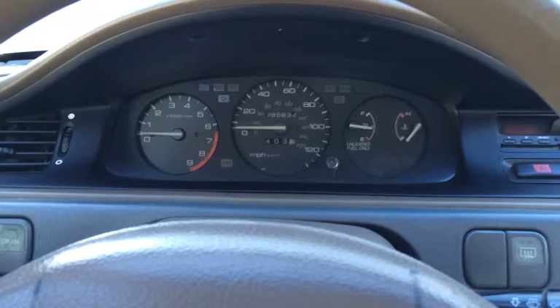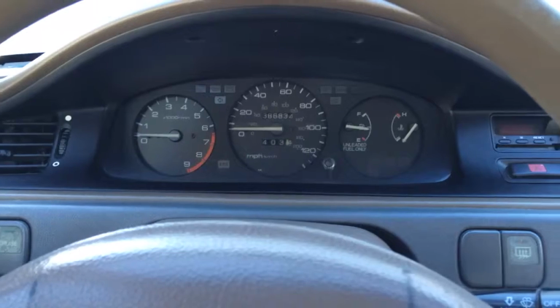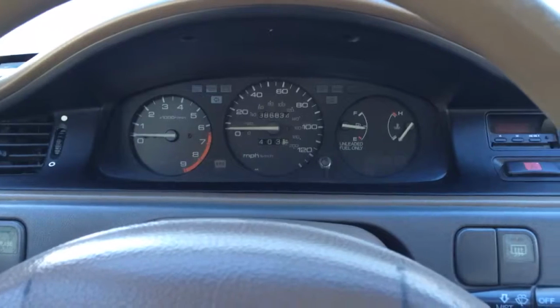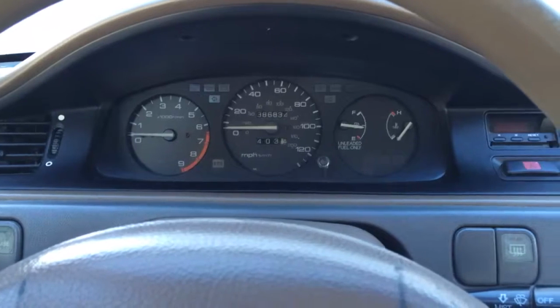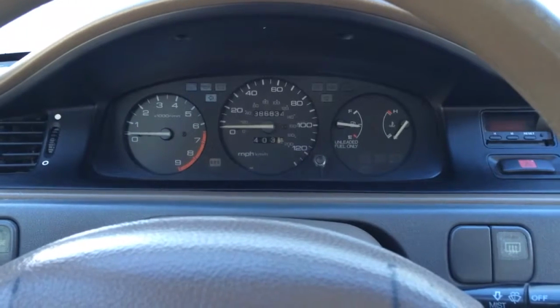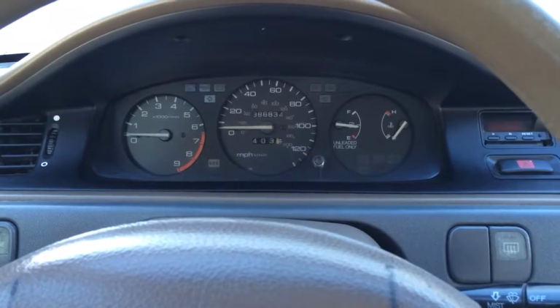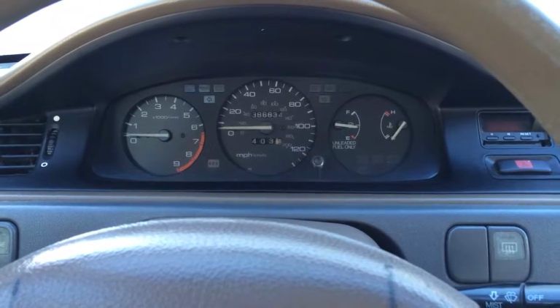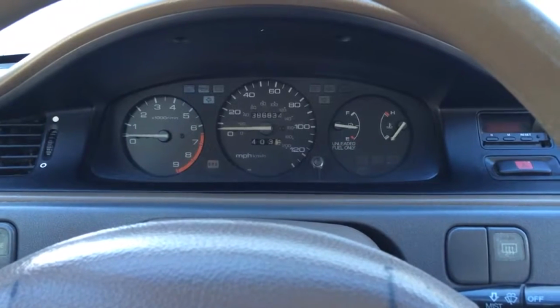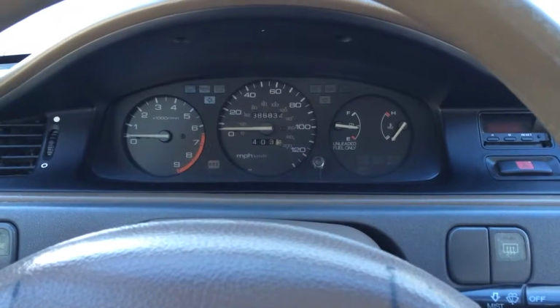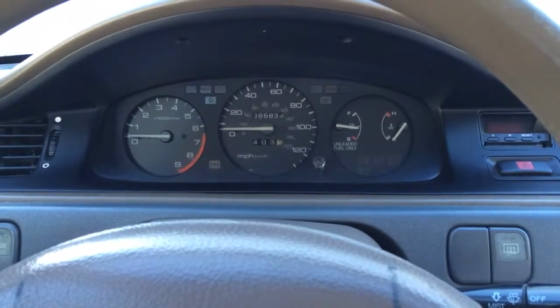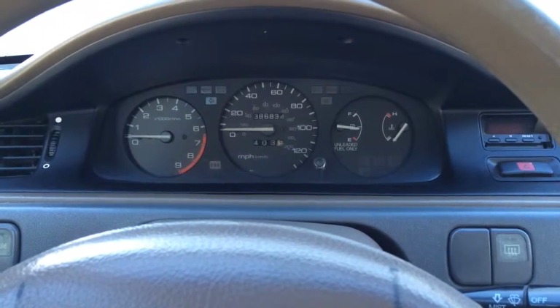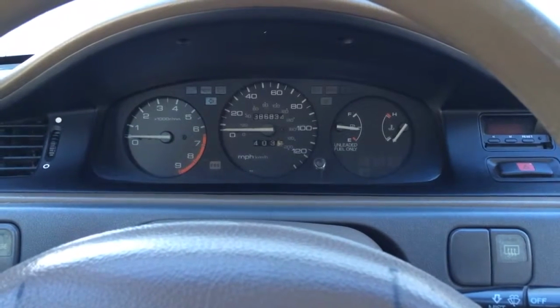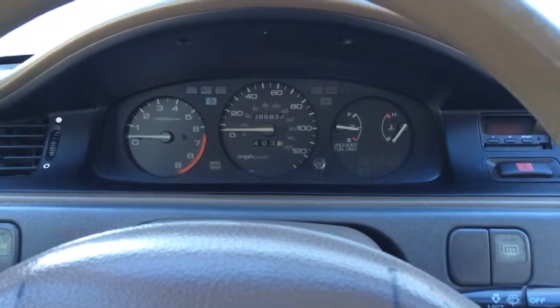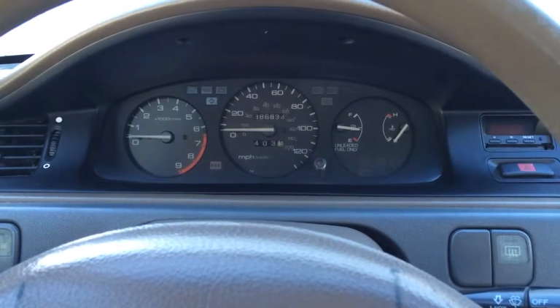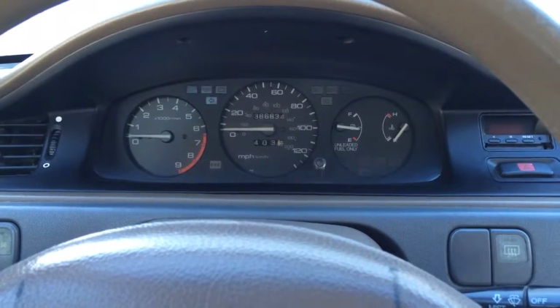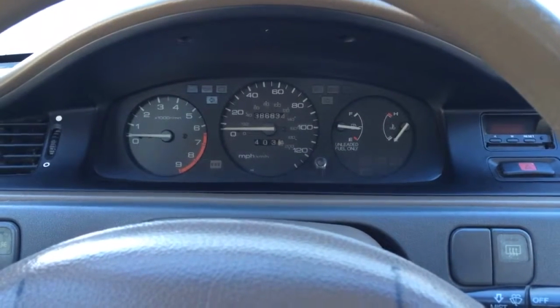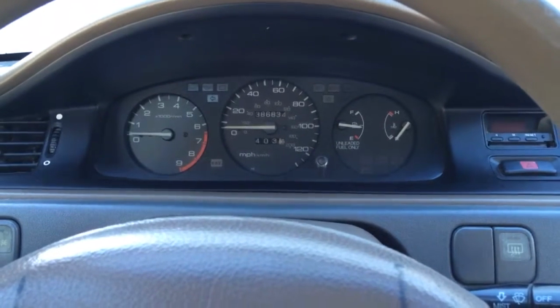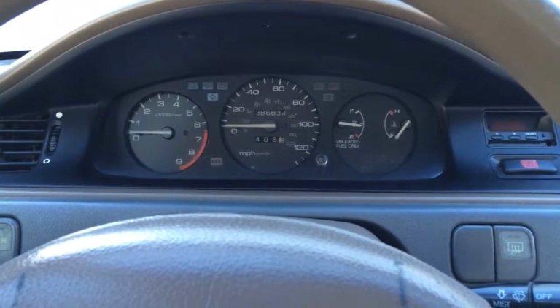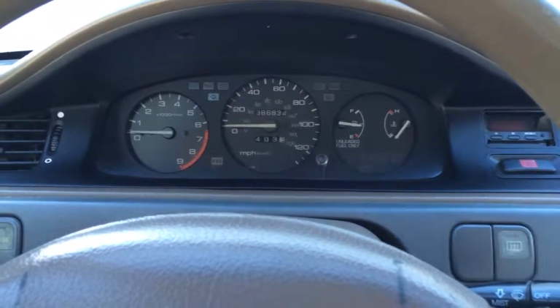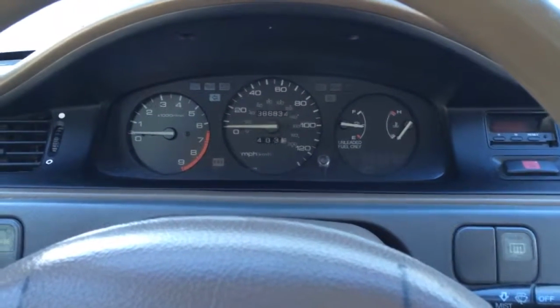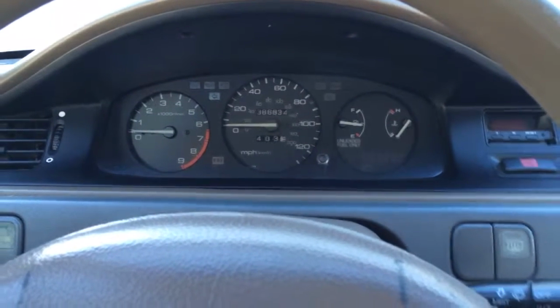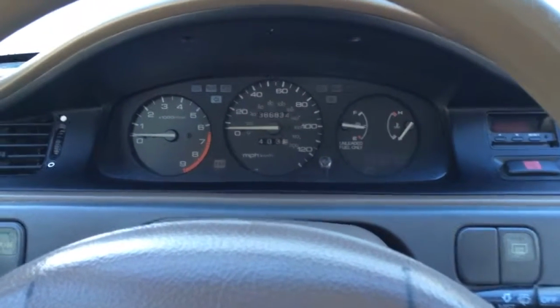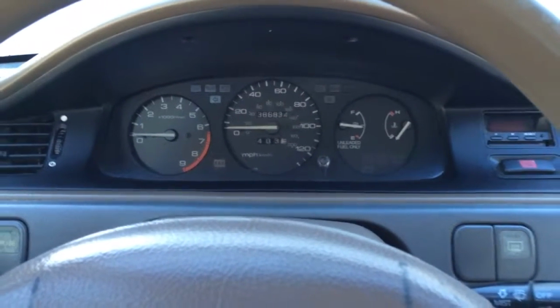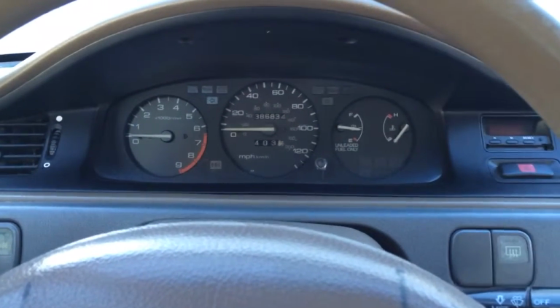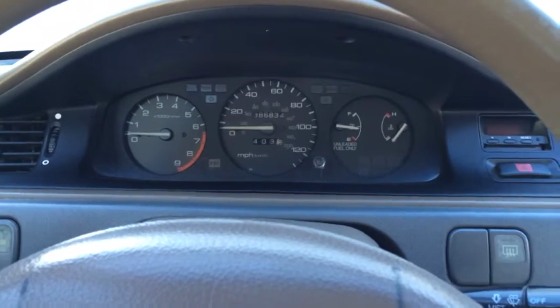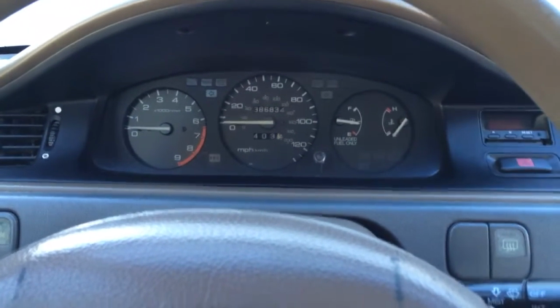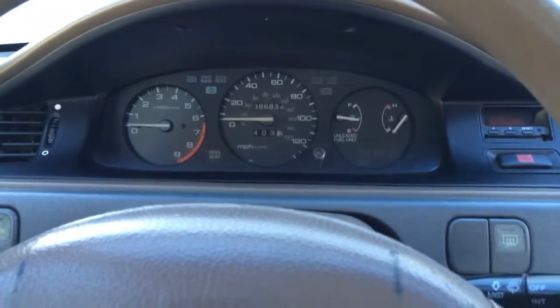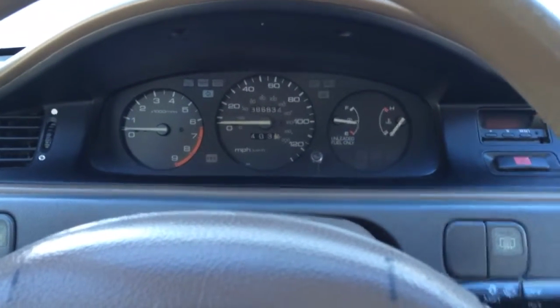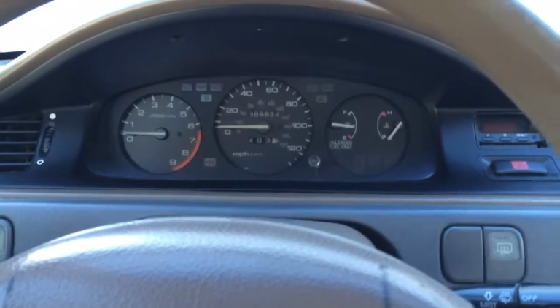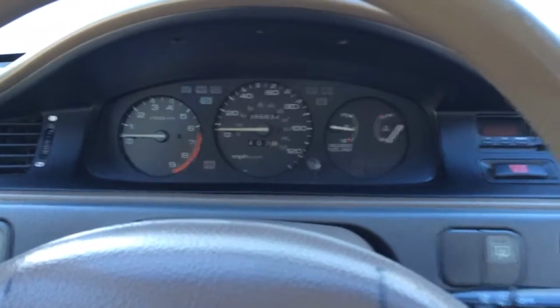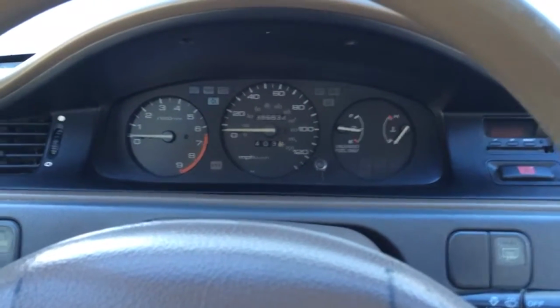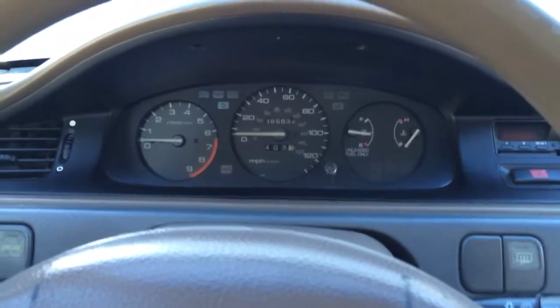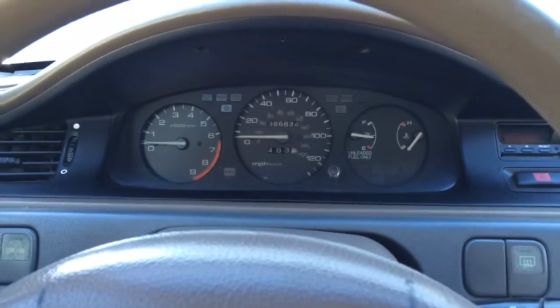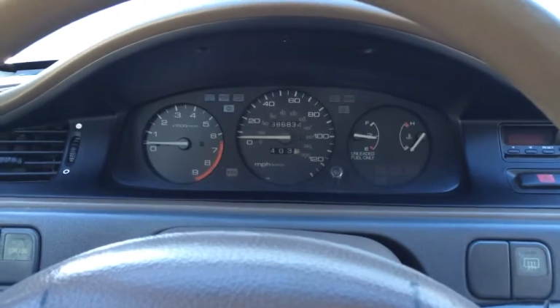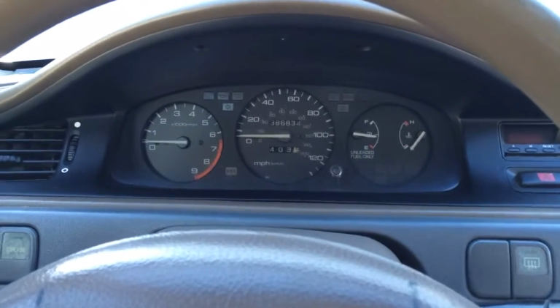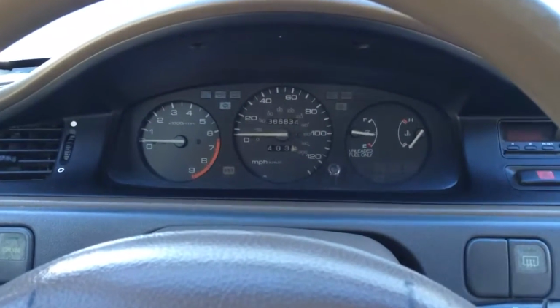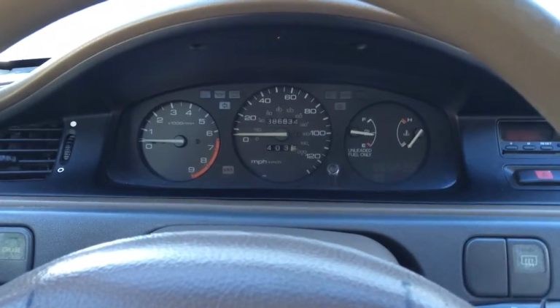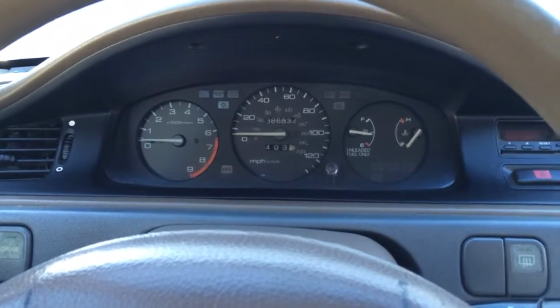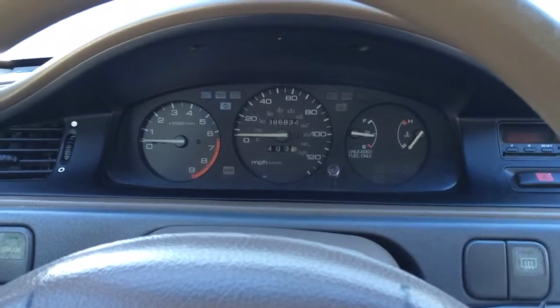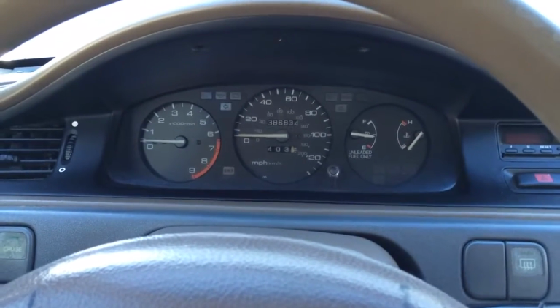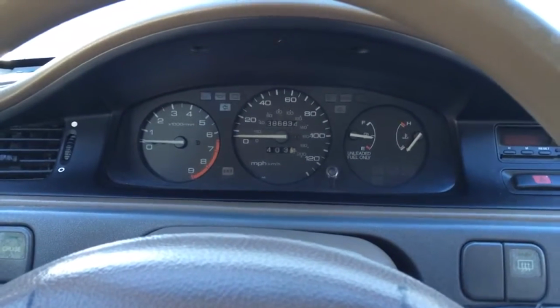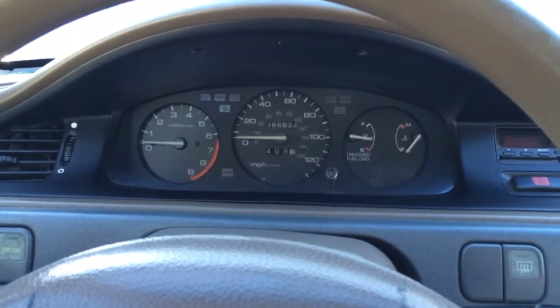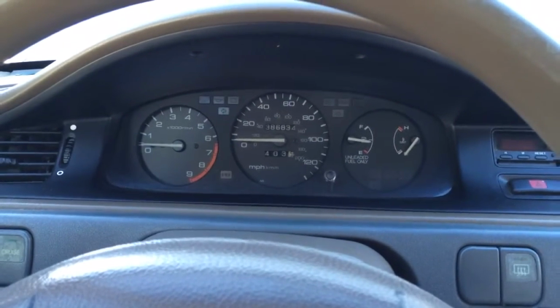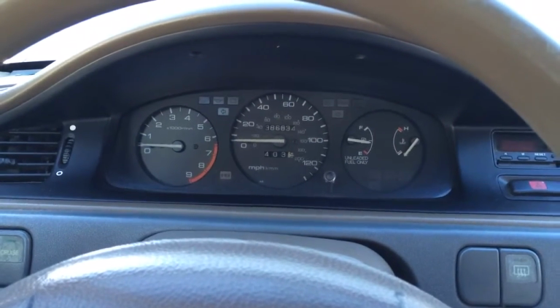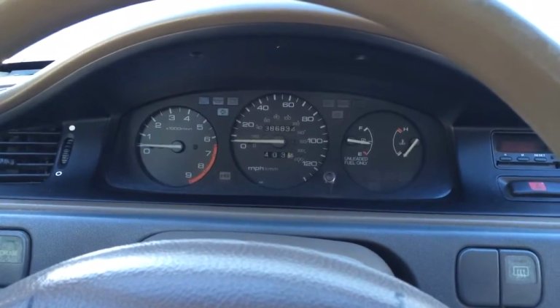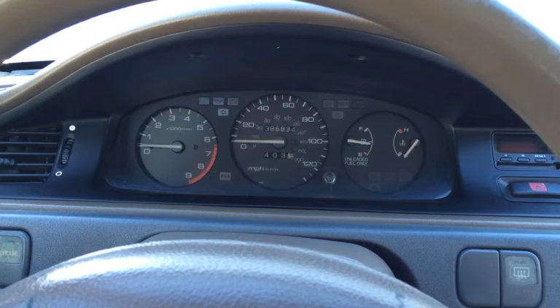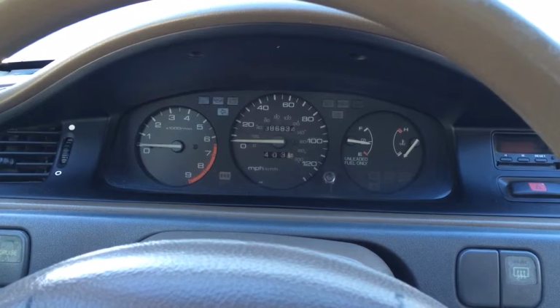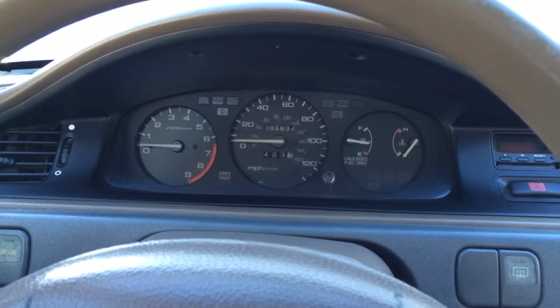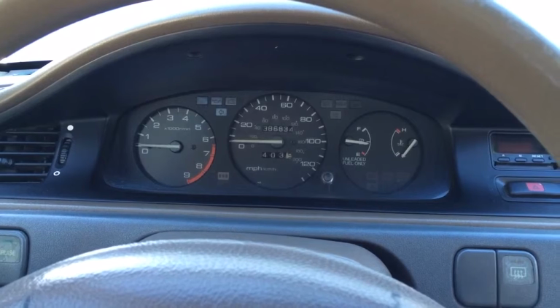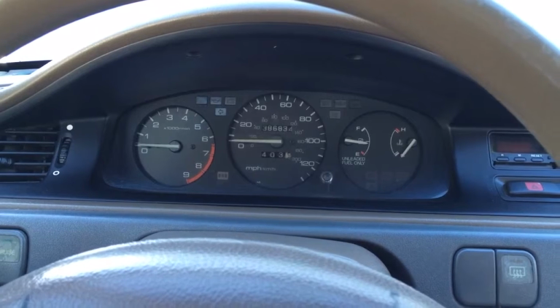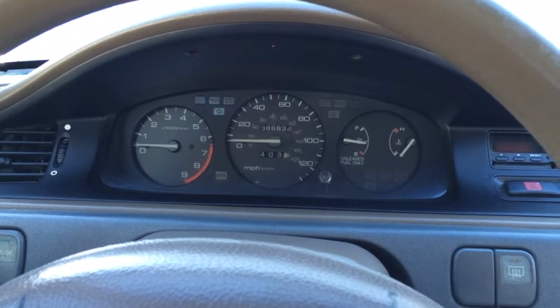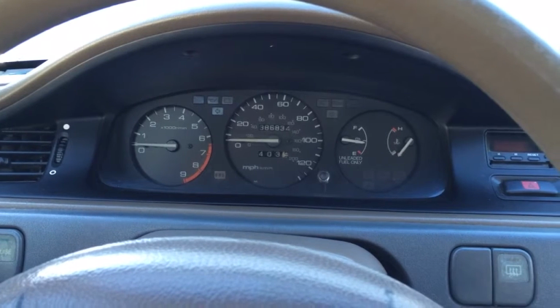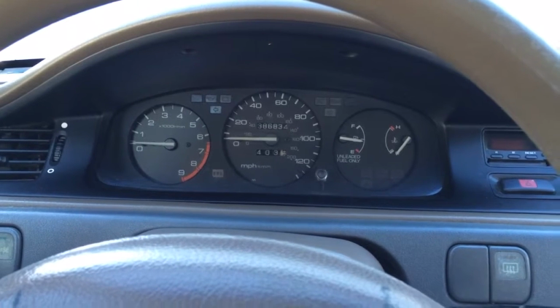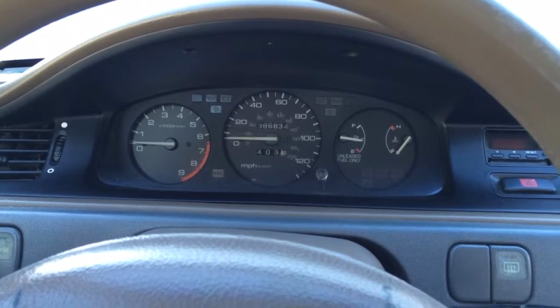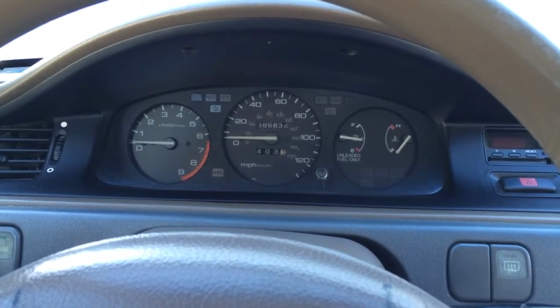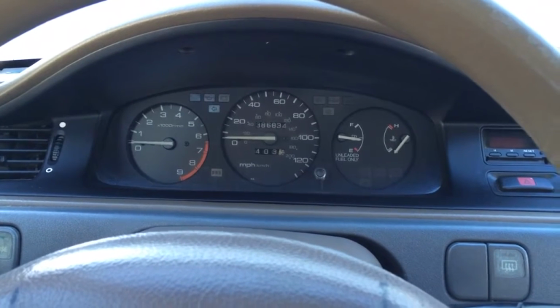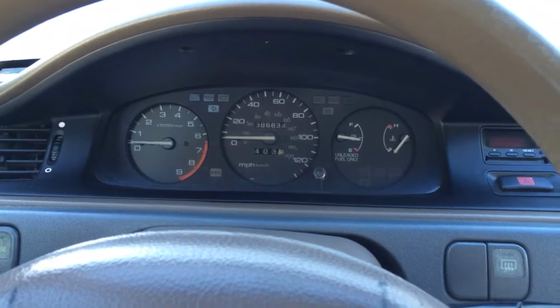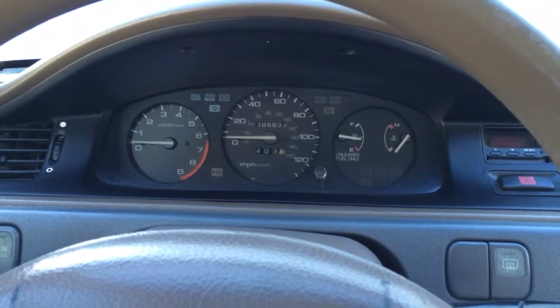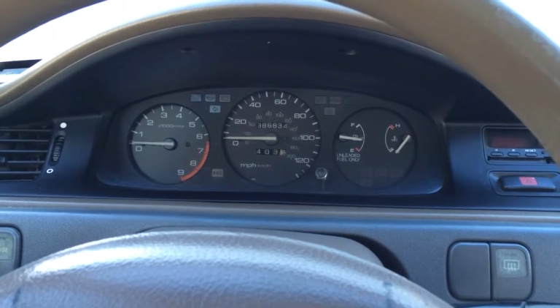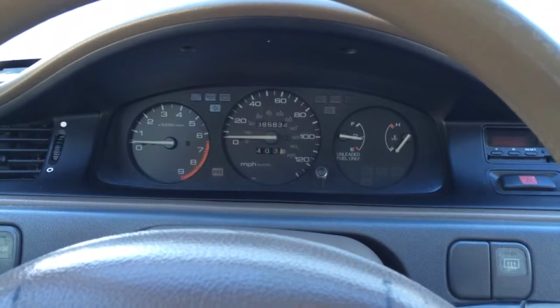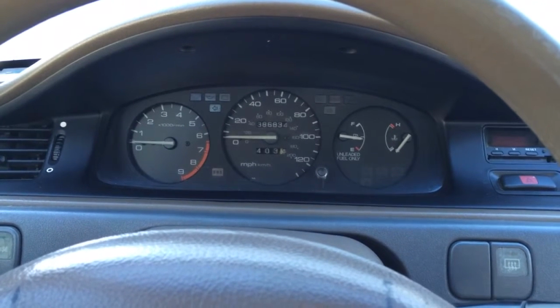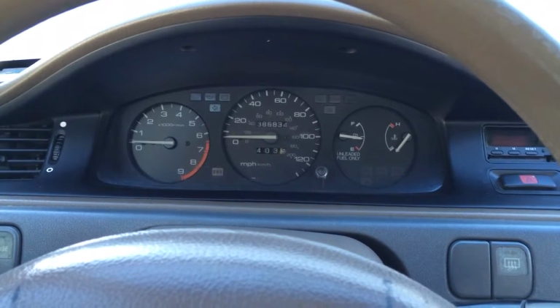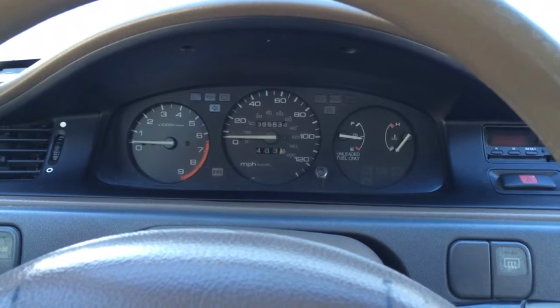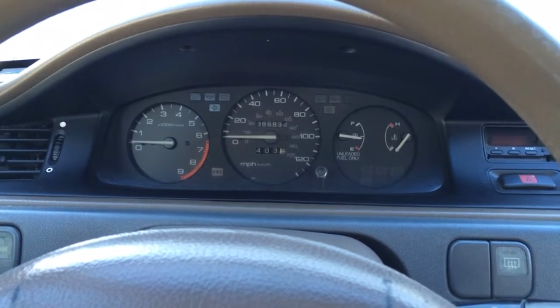Welcome to Civic, and this is a cold start. This car has not been started. This is the first day, the first time it's going to get started. So this is a complete cold start.